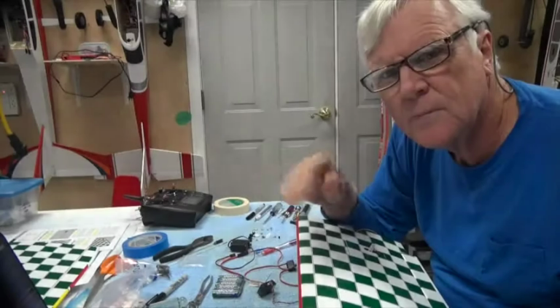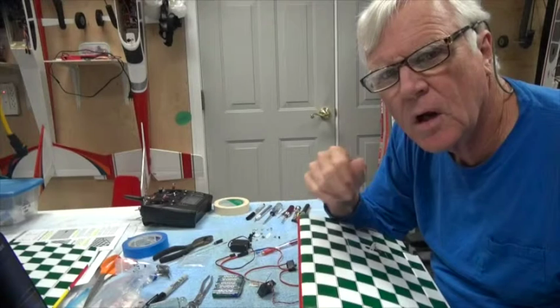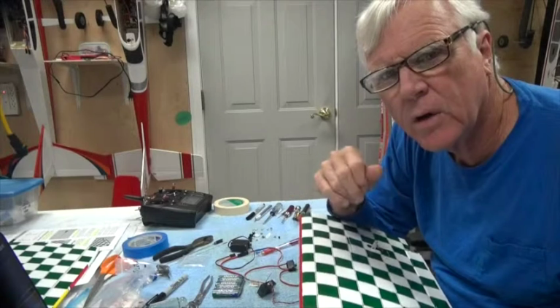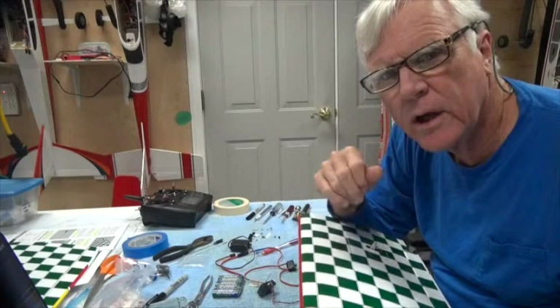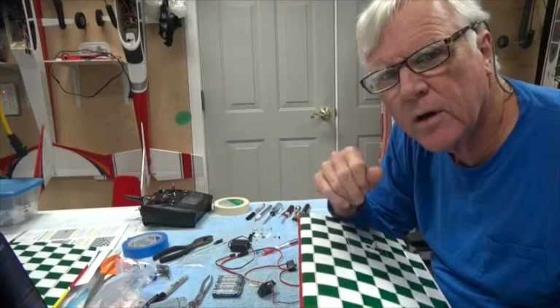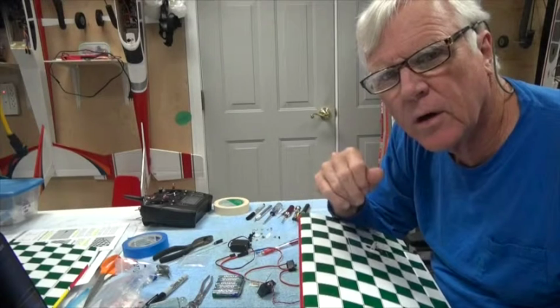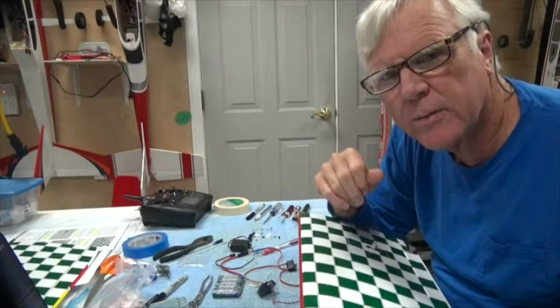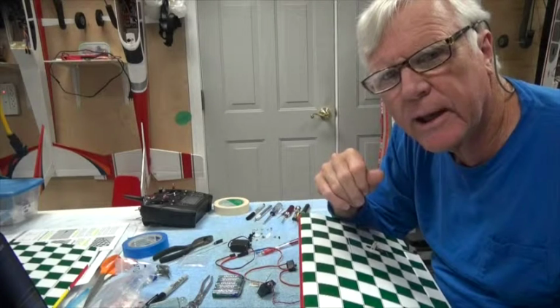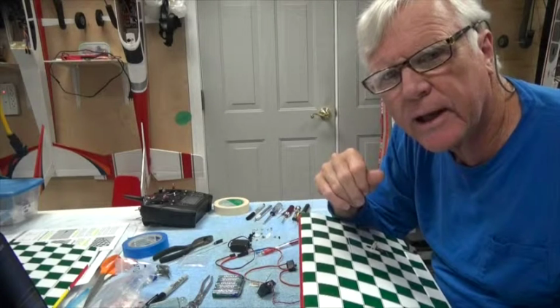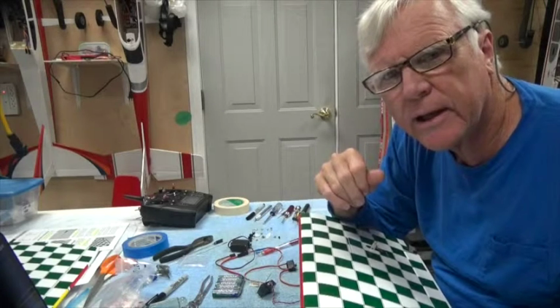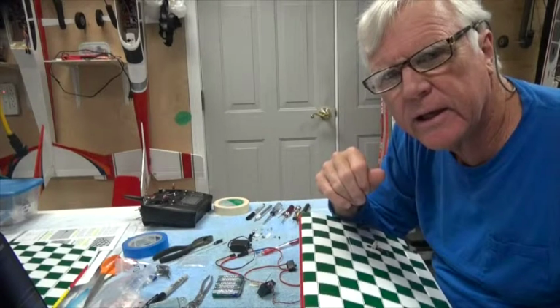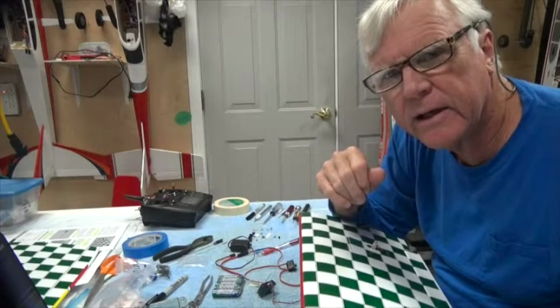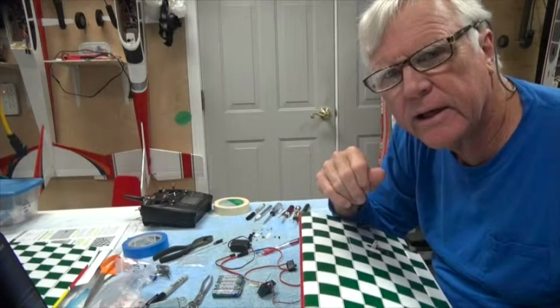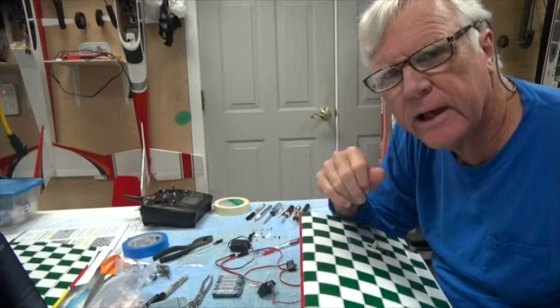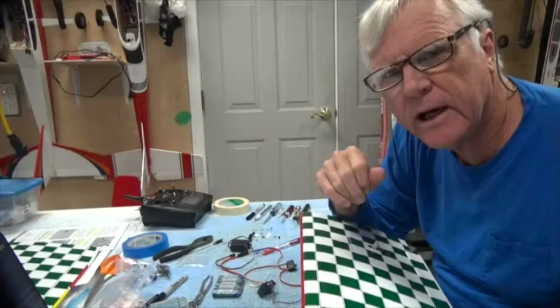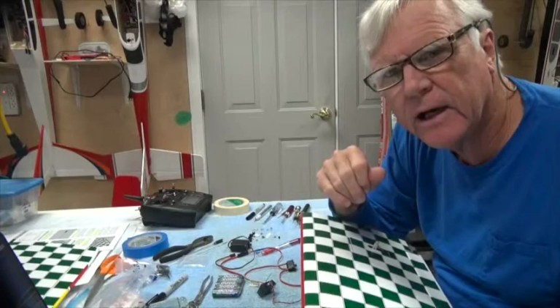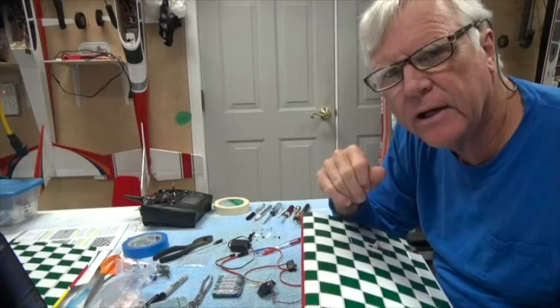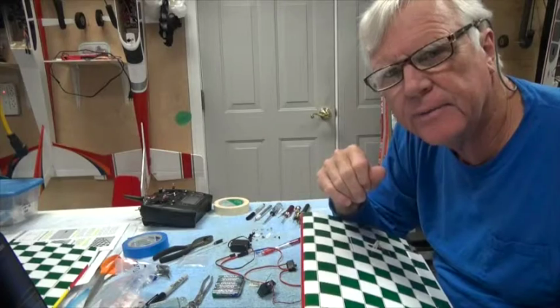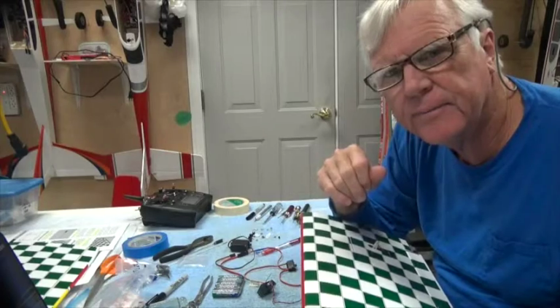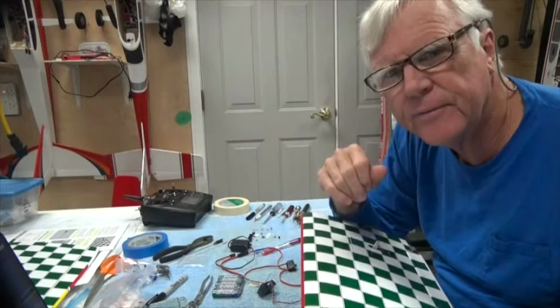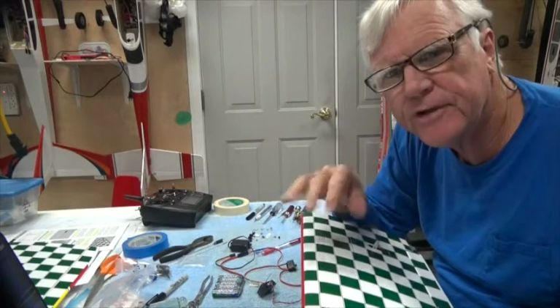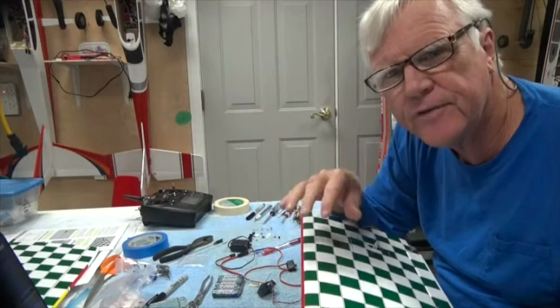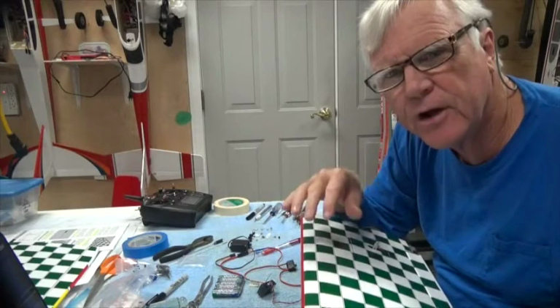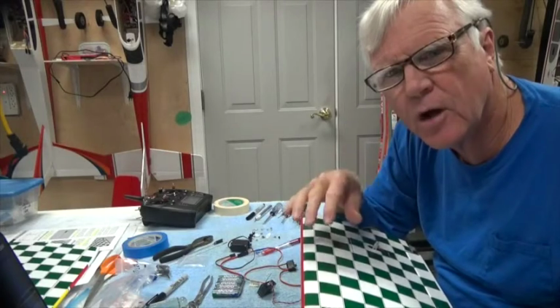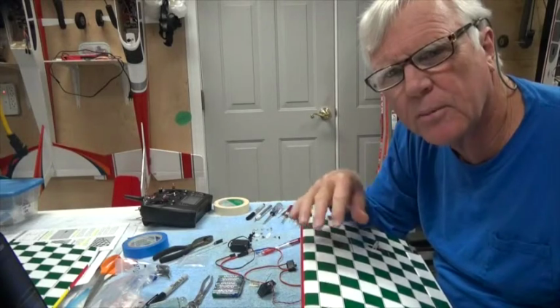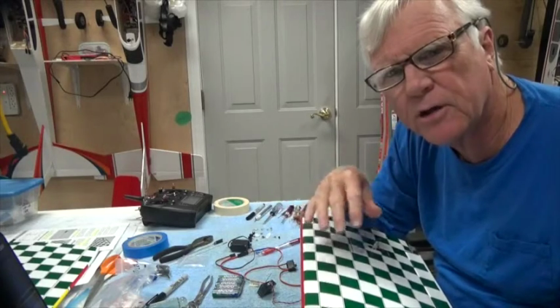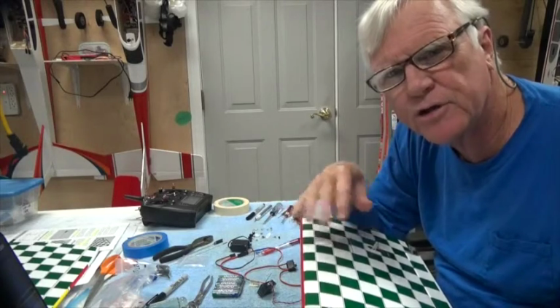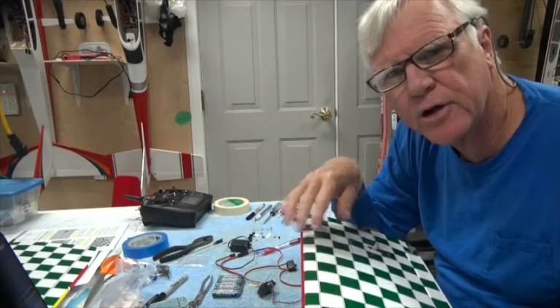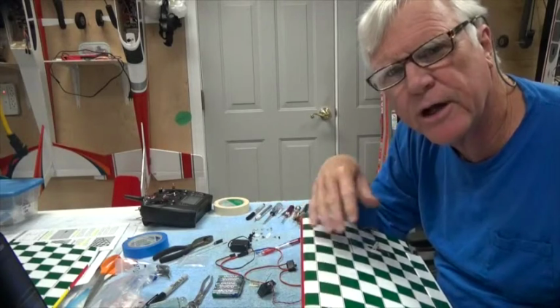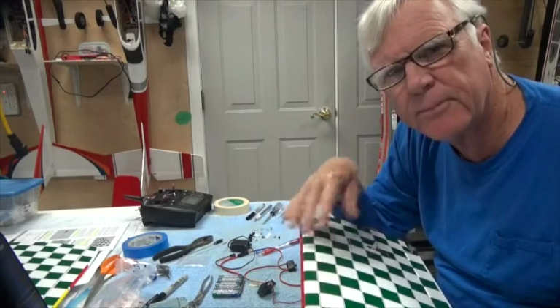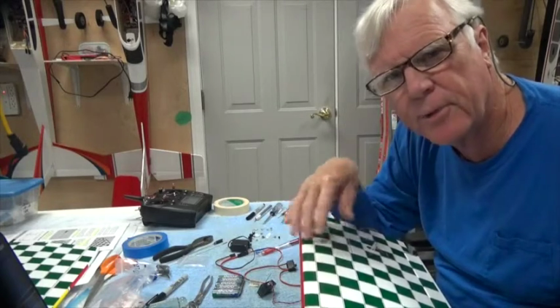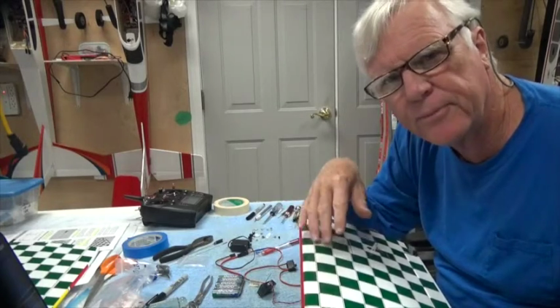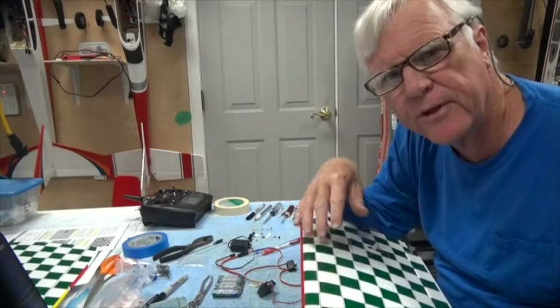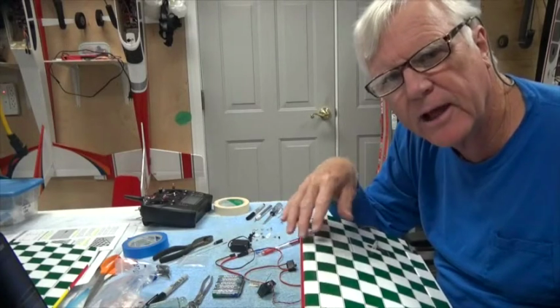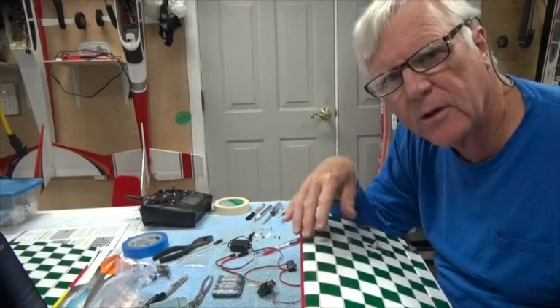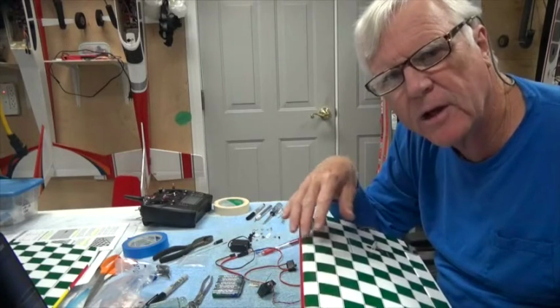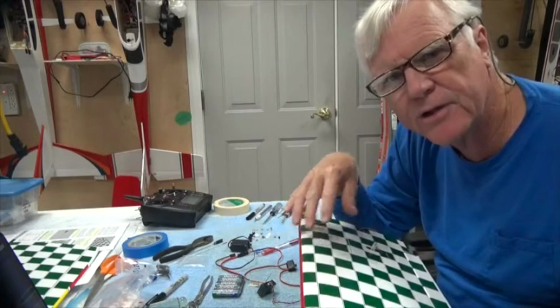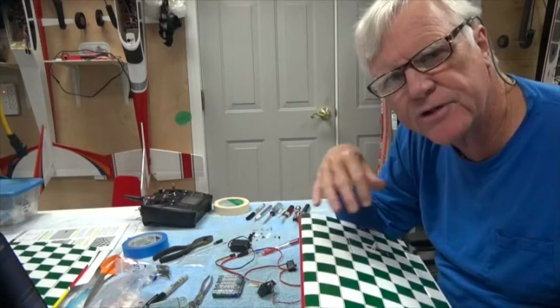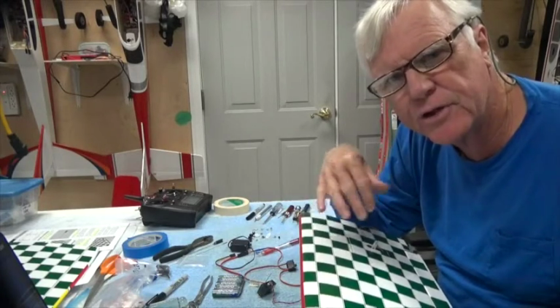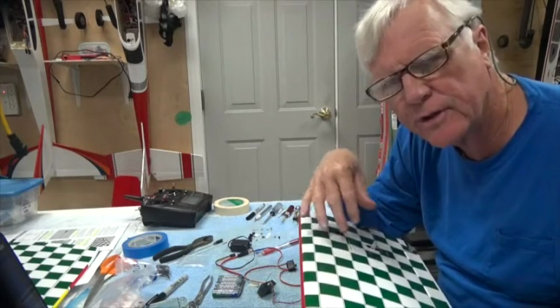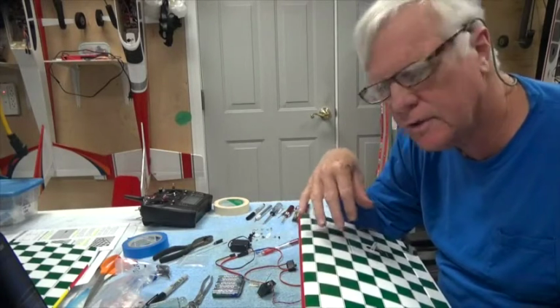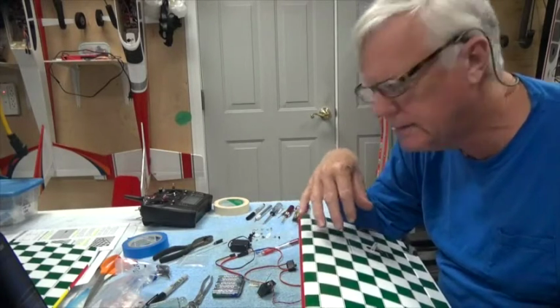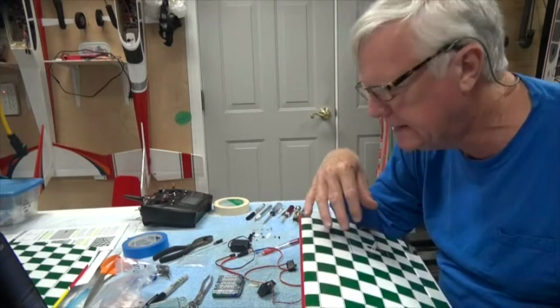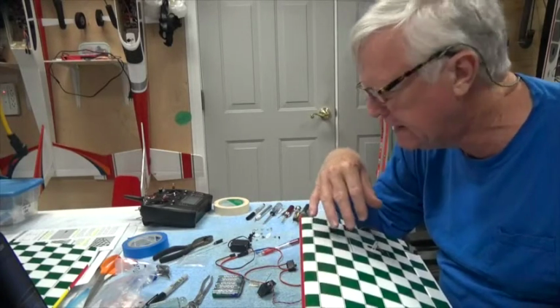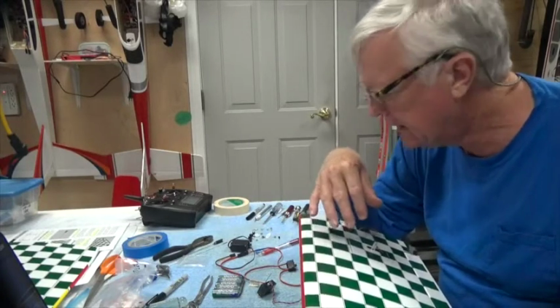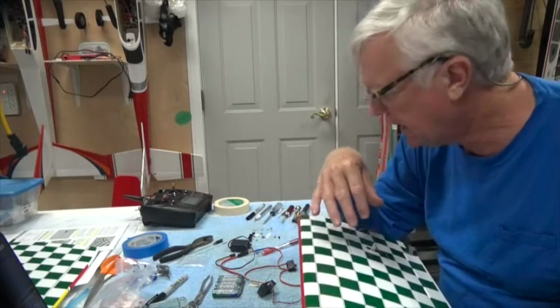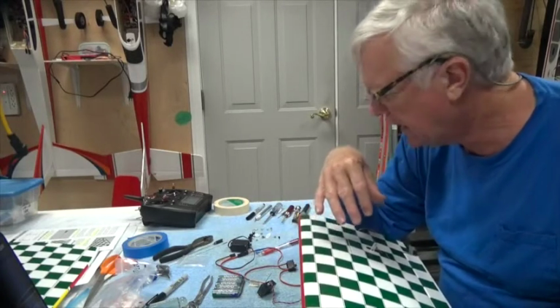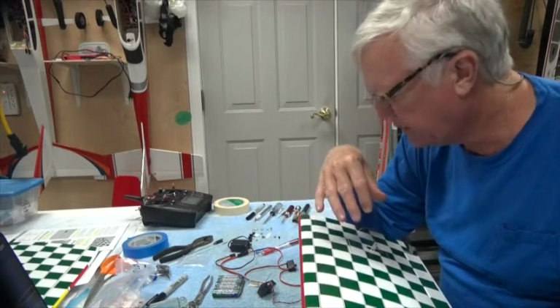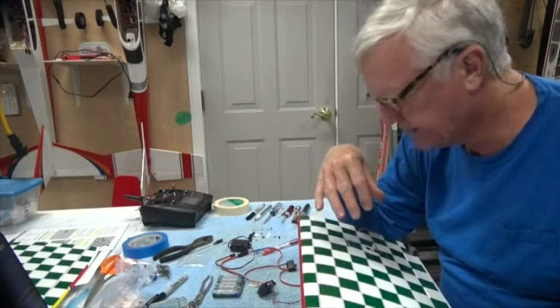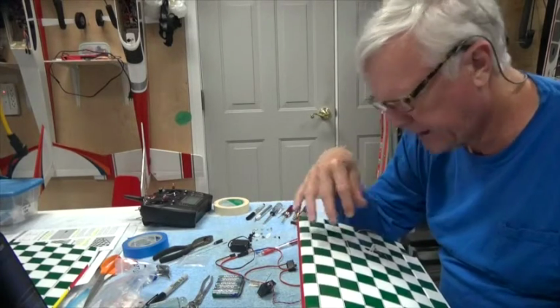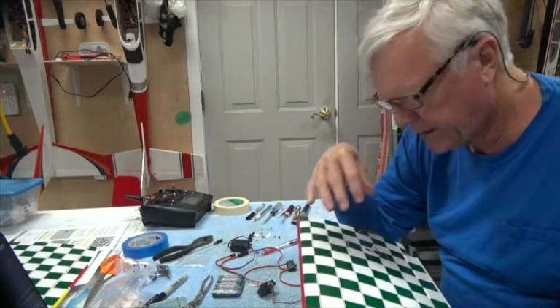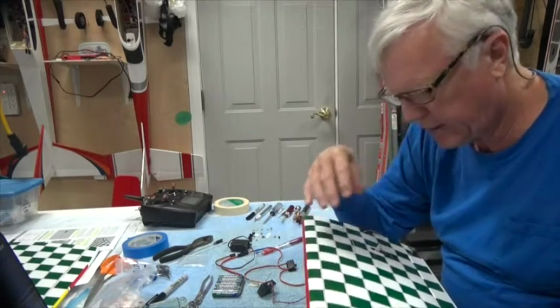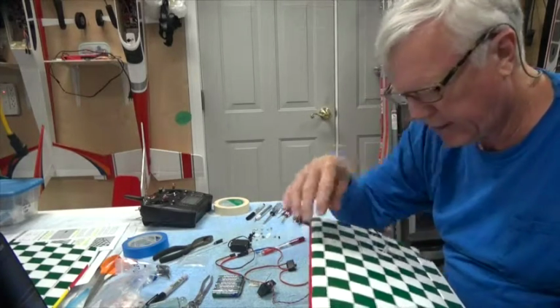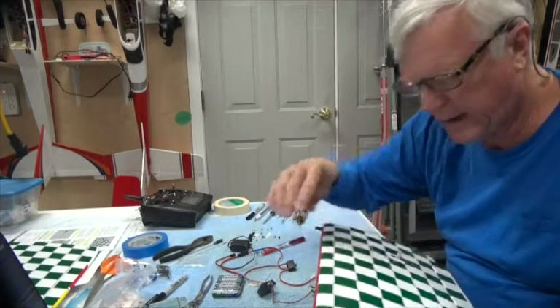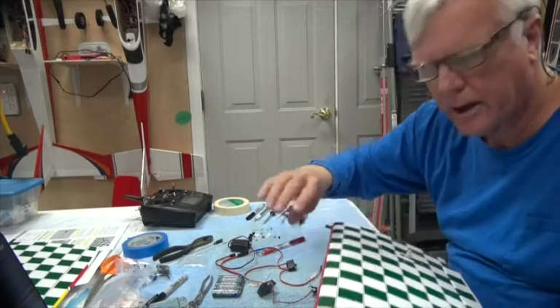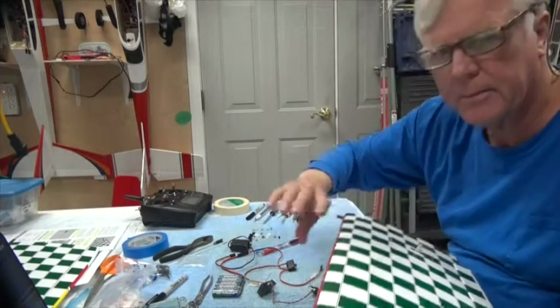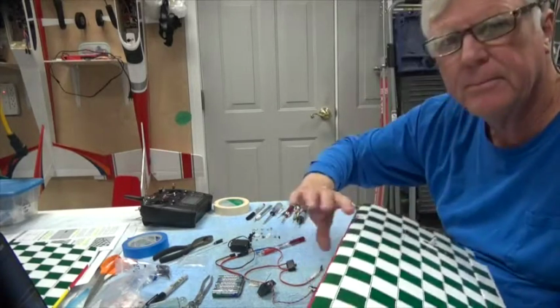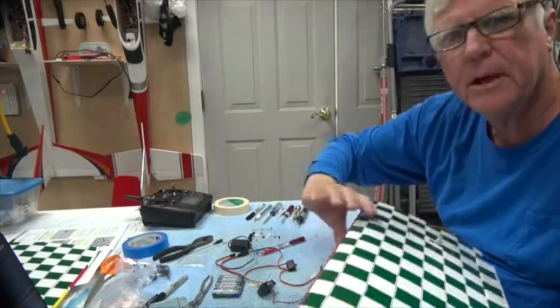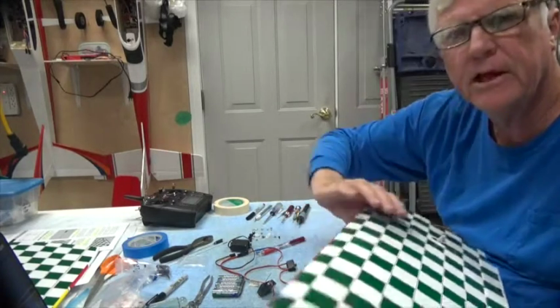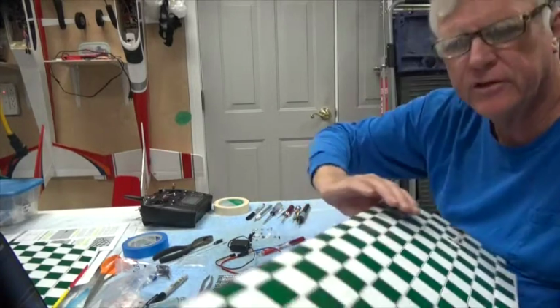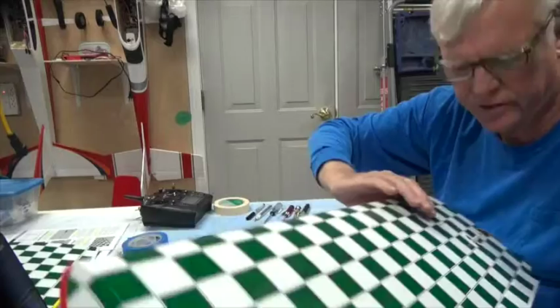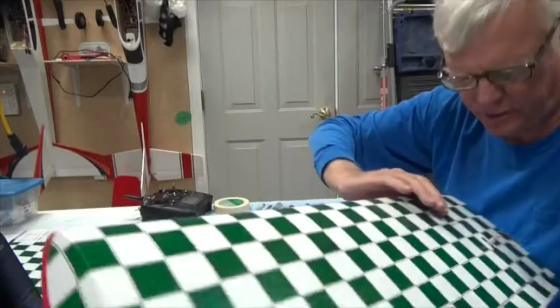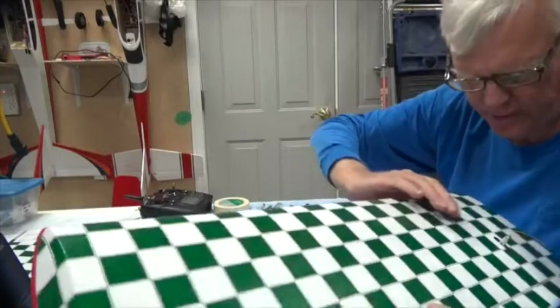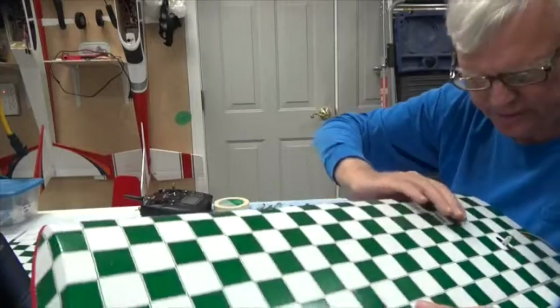Welcome back. In this video I'm going to show you how to prep the aileron servo to get it ready to mount it into the wing.